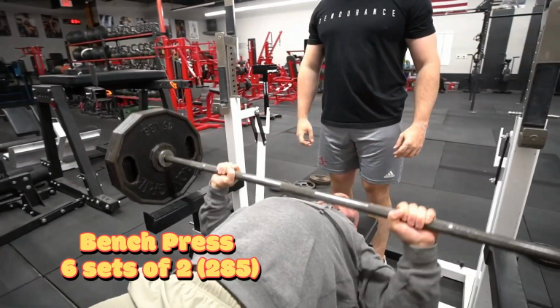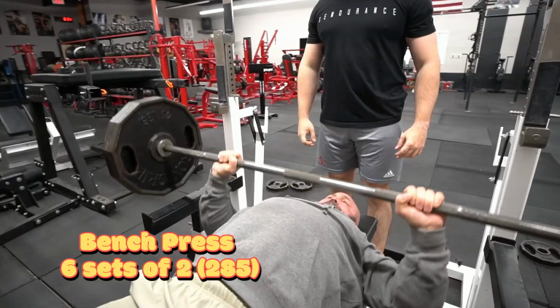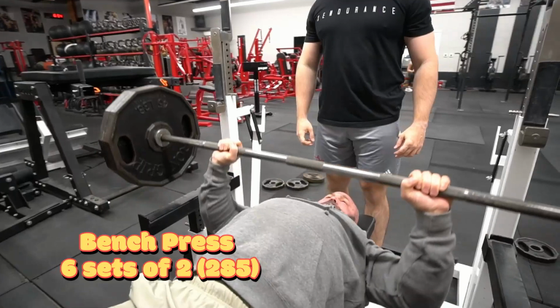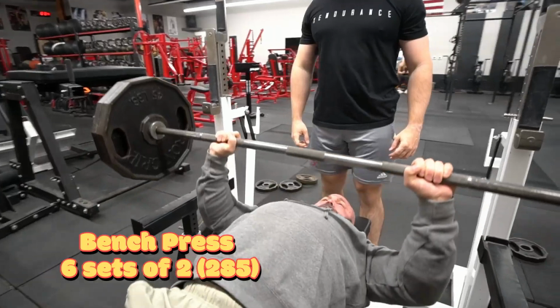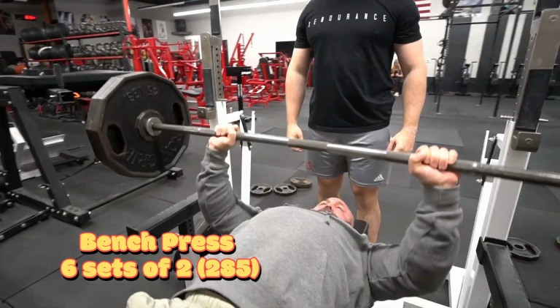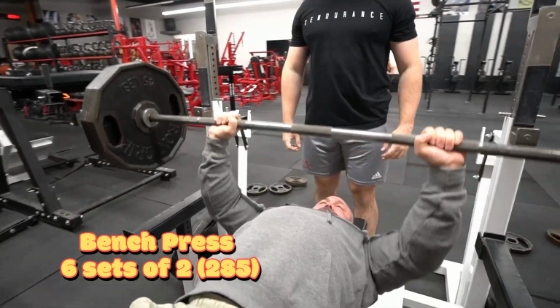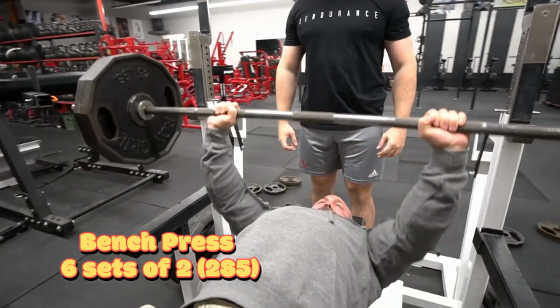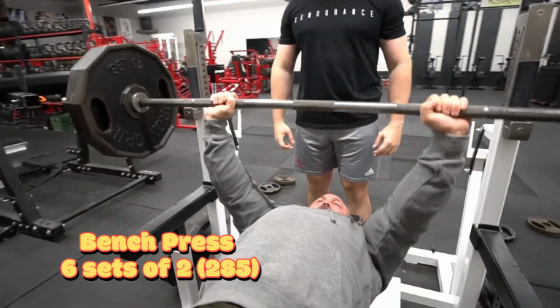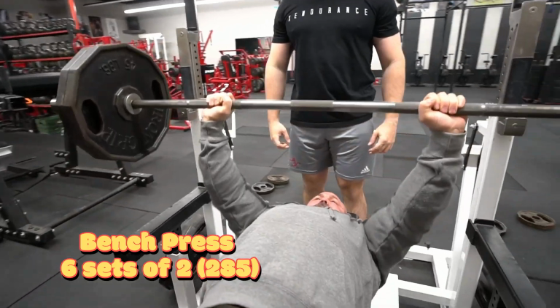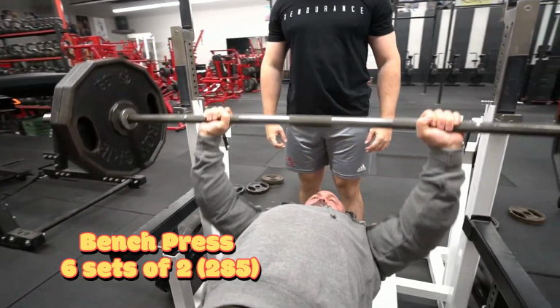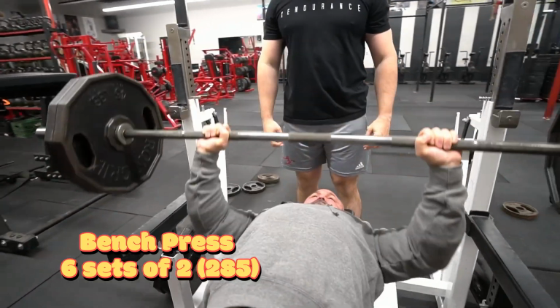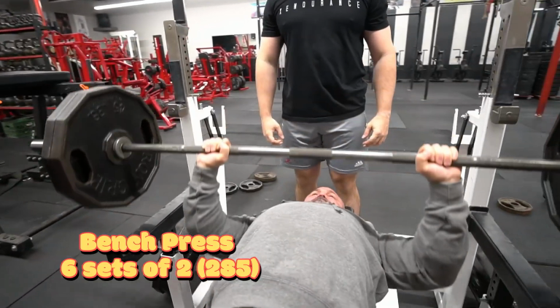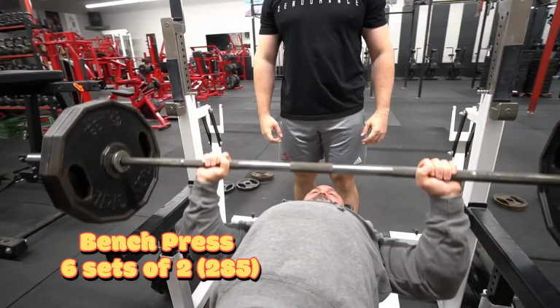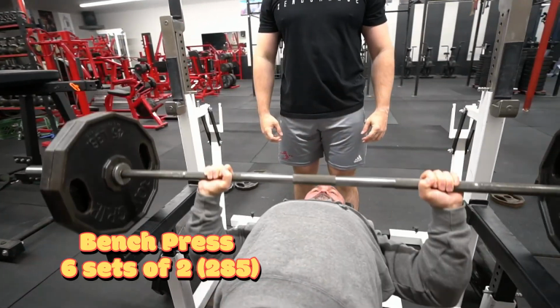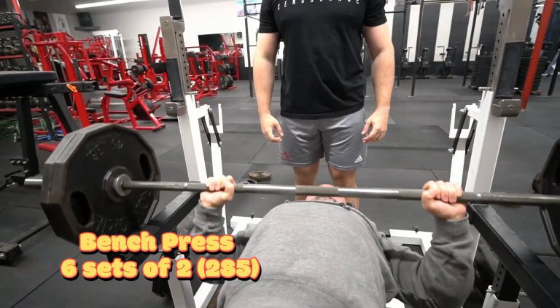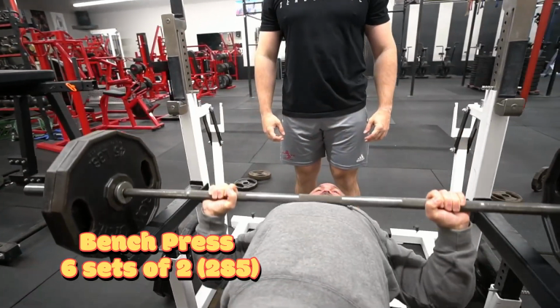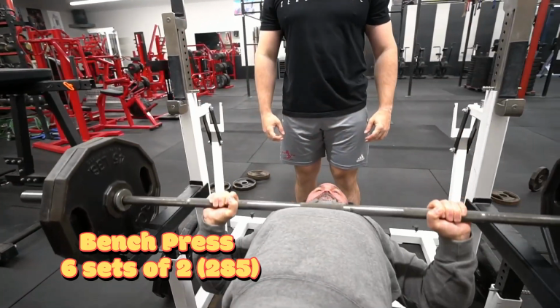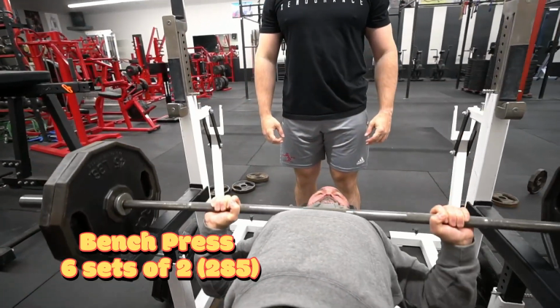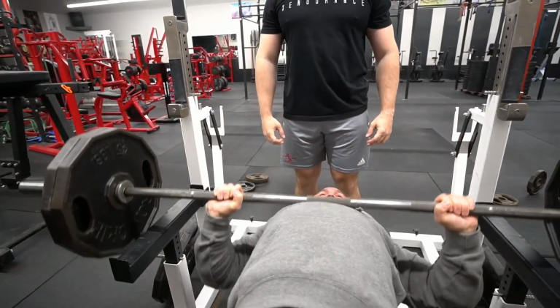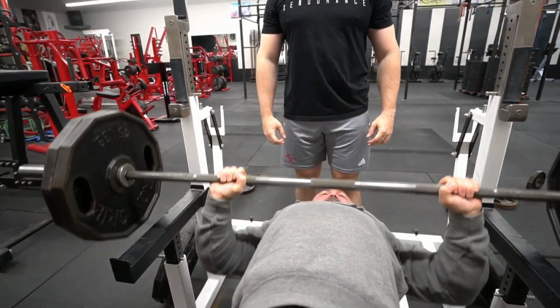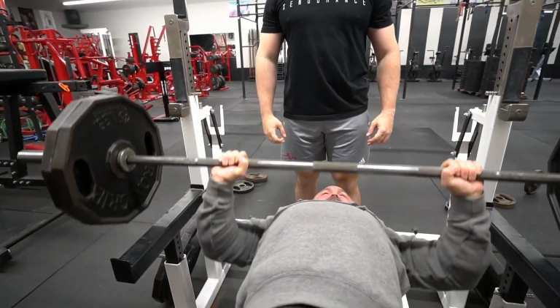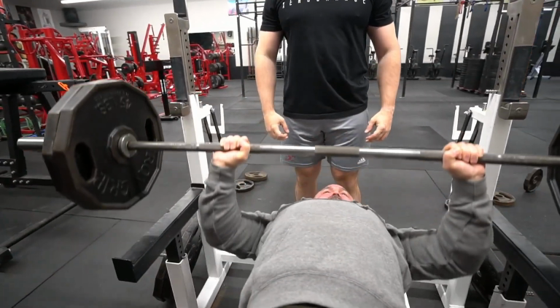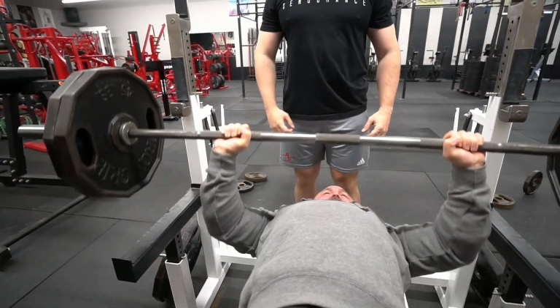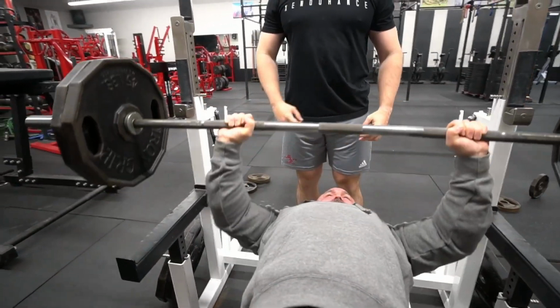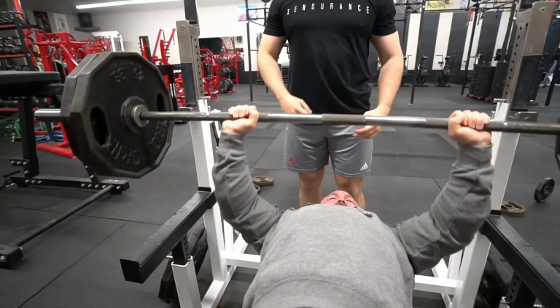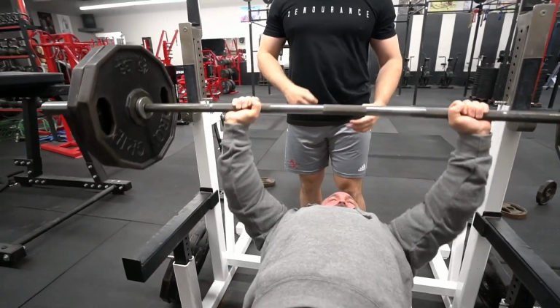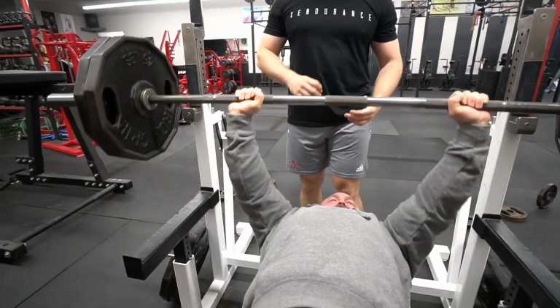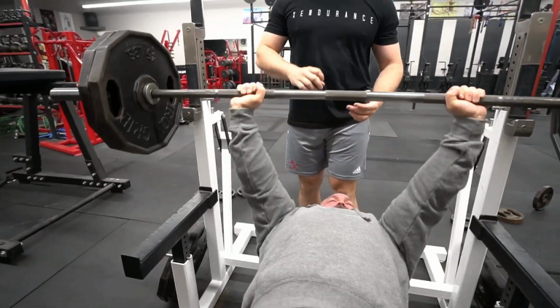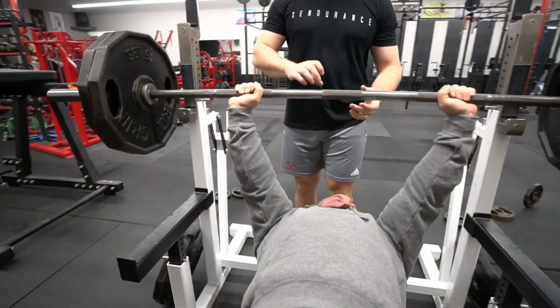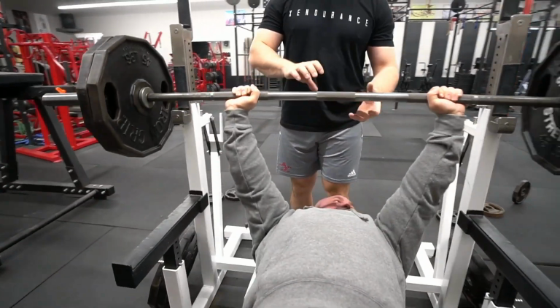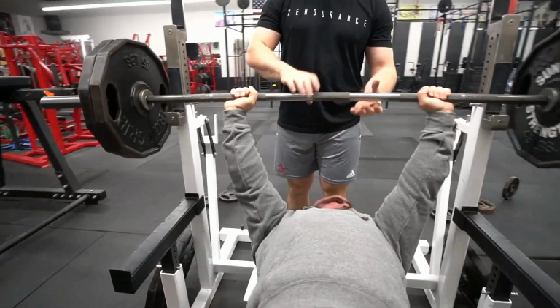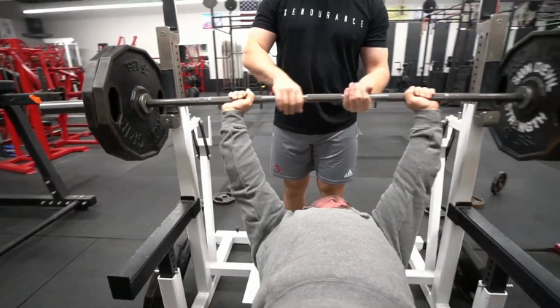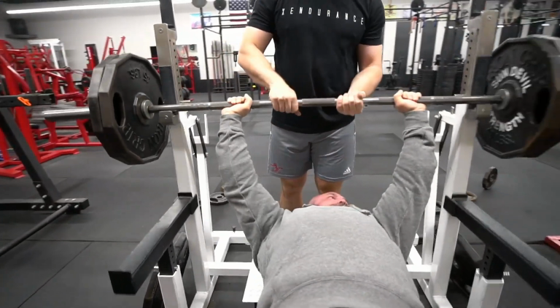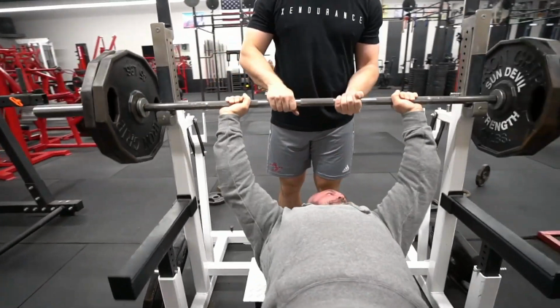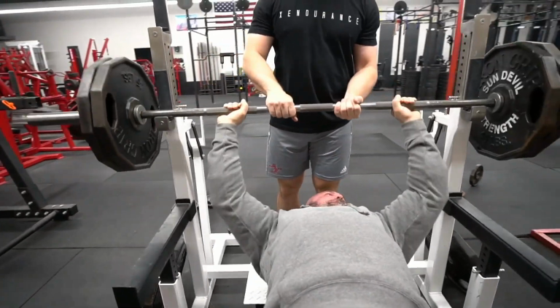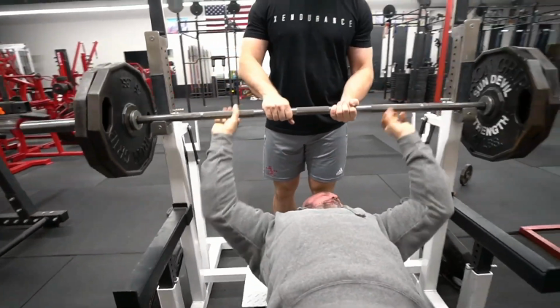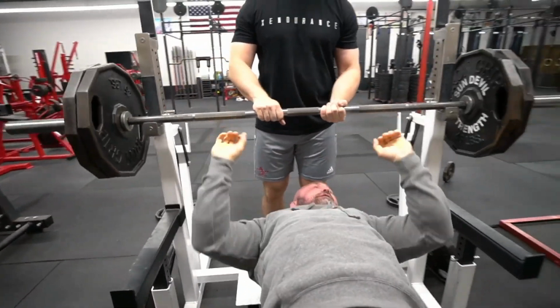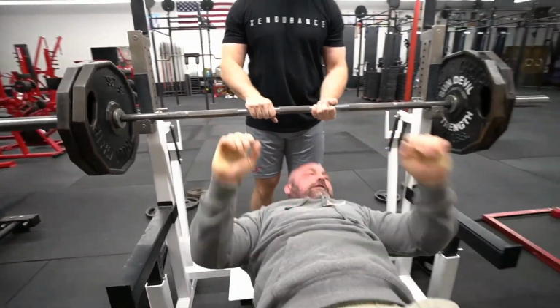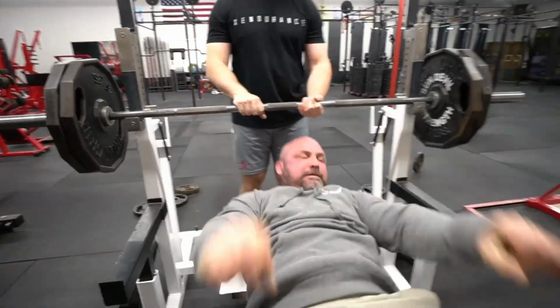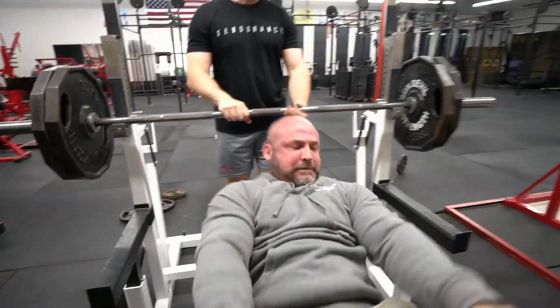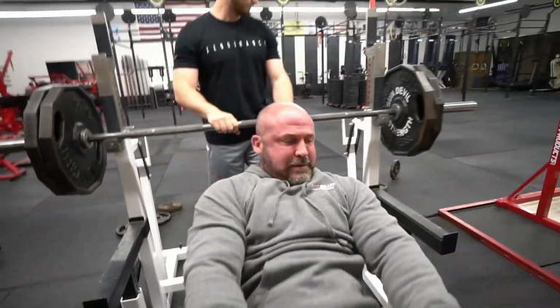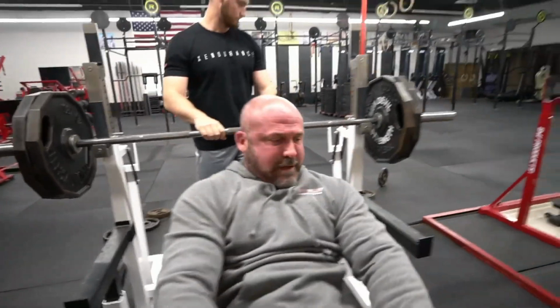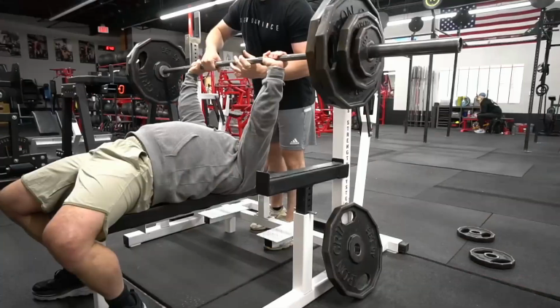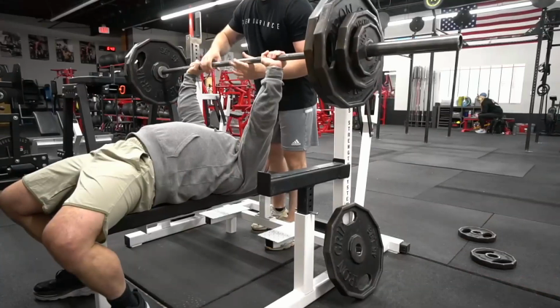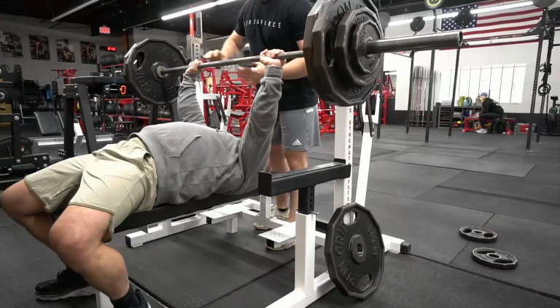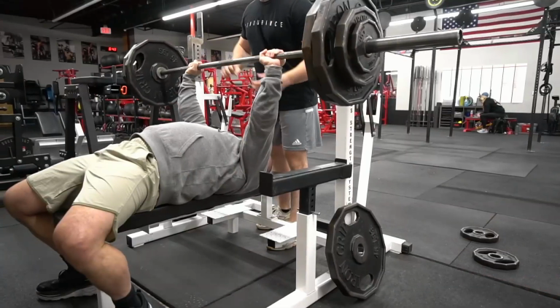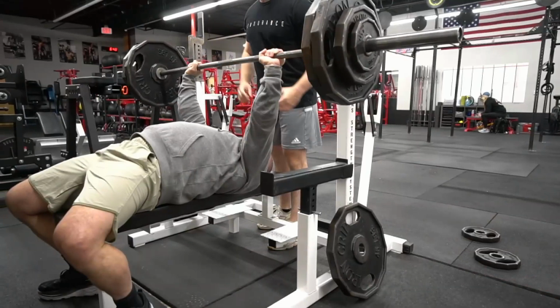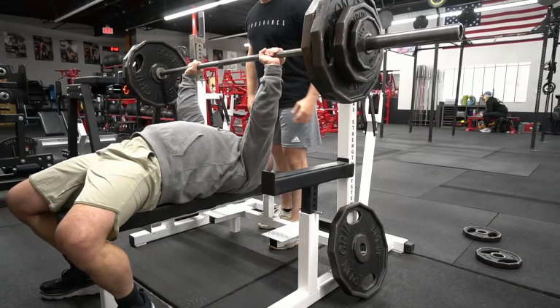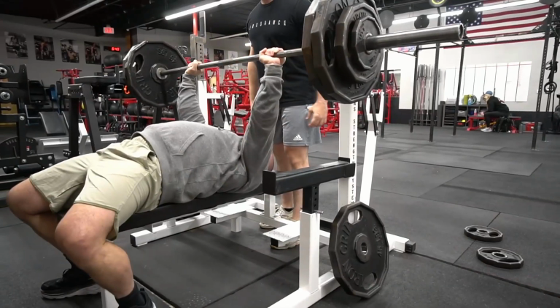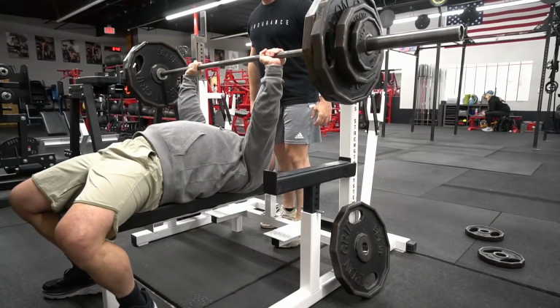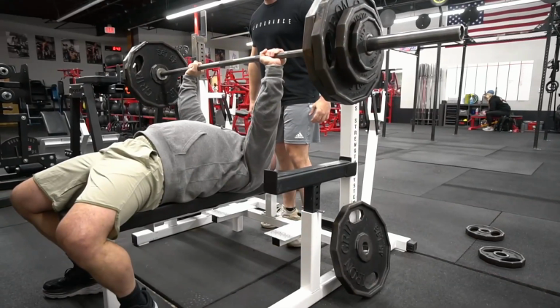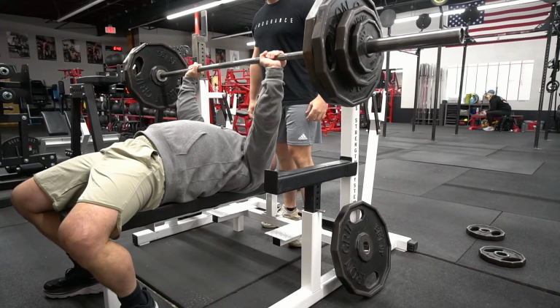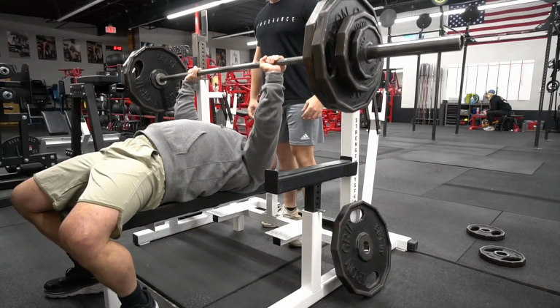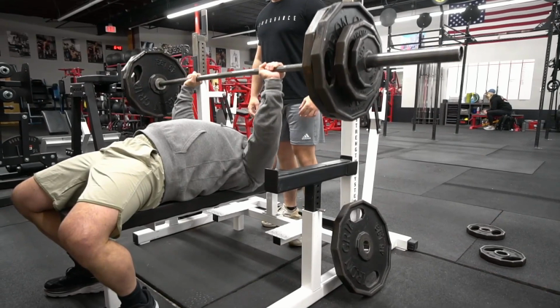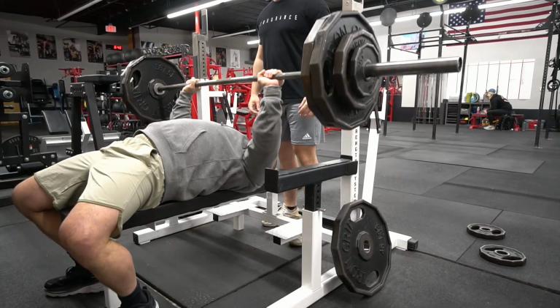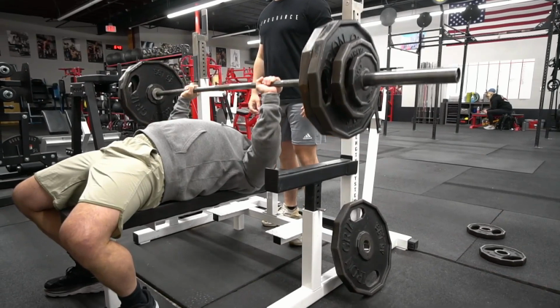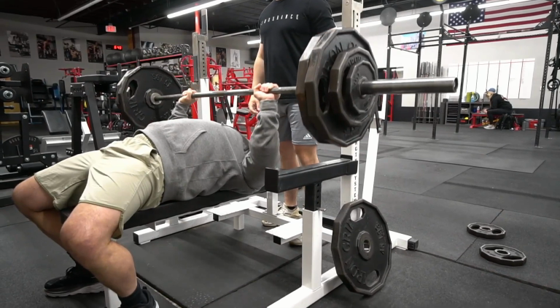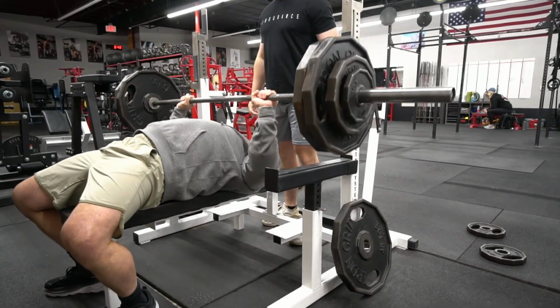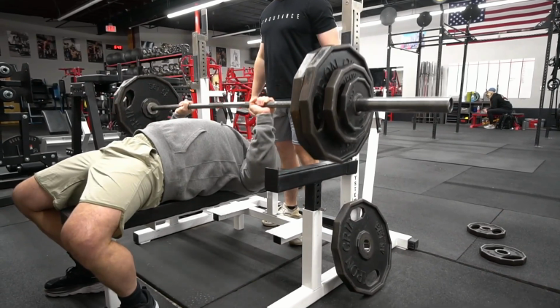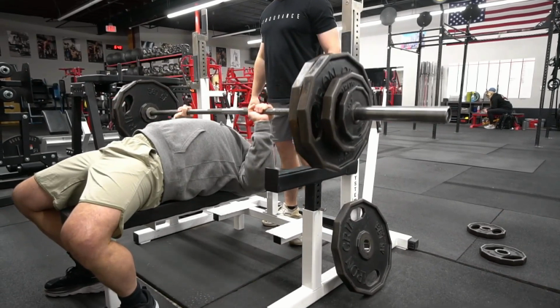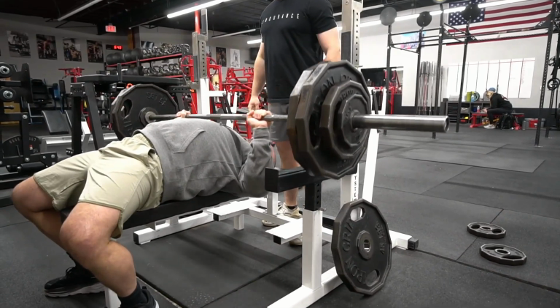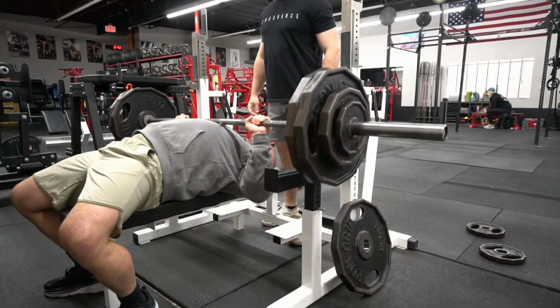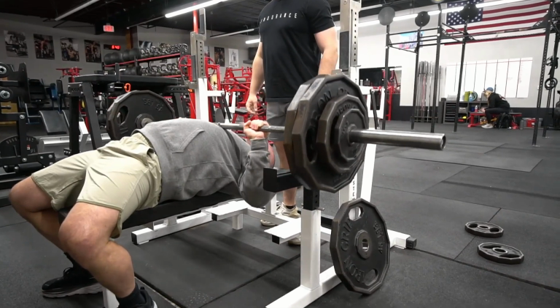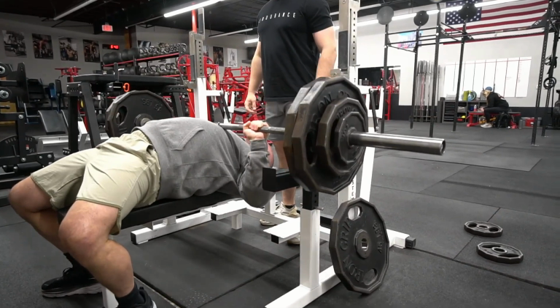We stretched this out to nine weeks, so we're doing one heavy bench, one light bench, one heavy squat, and one light squat each week.